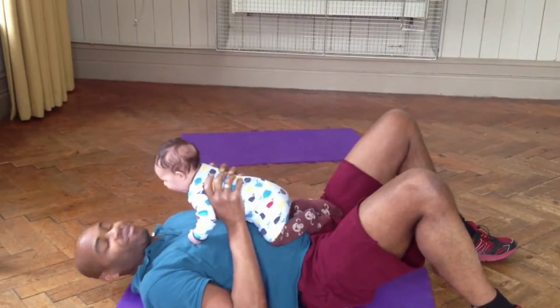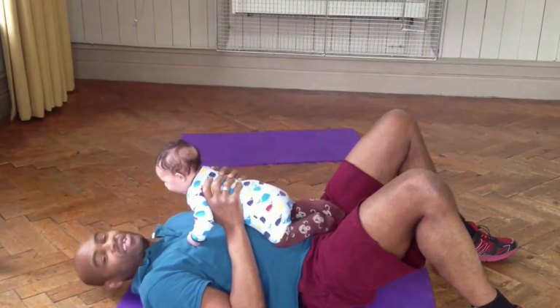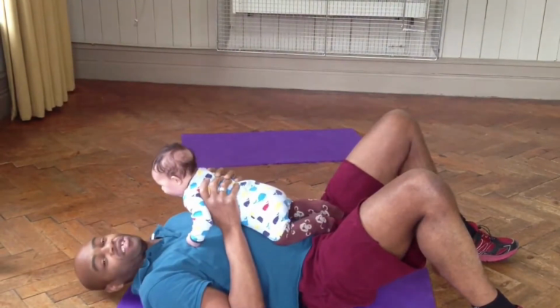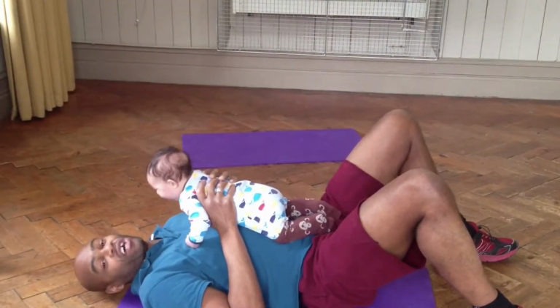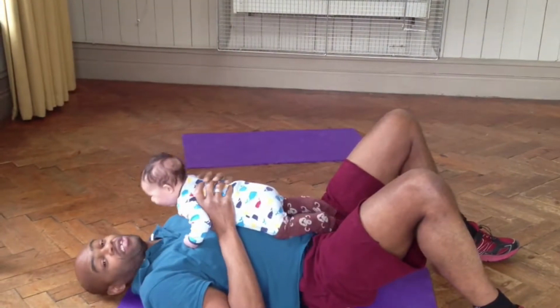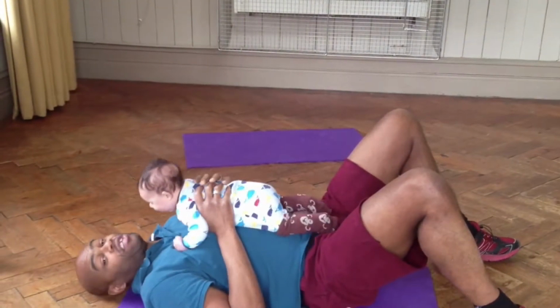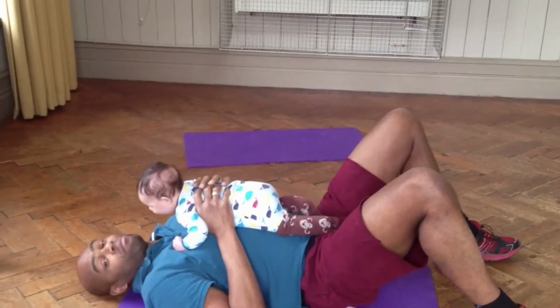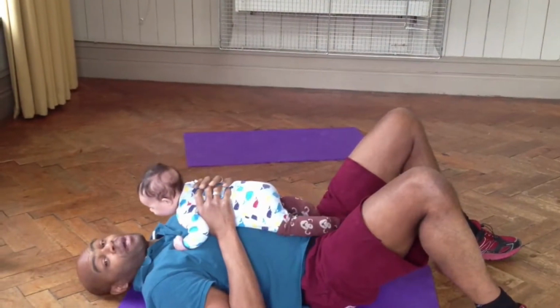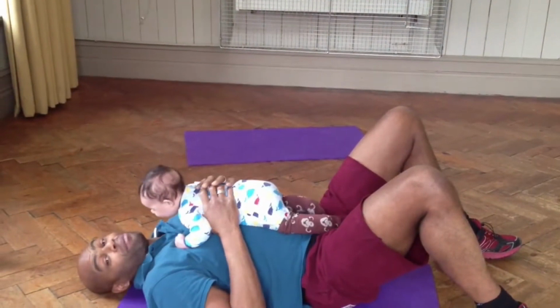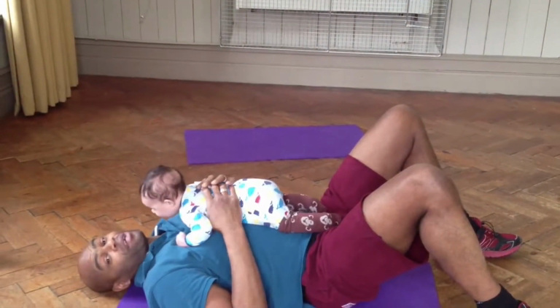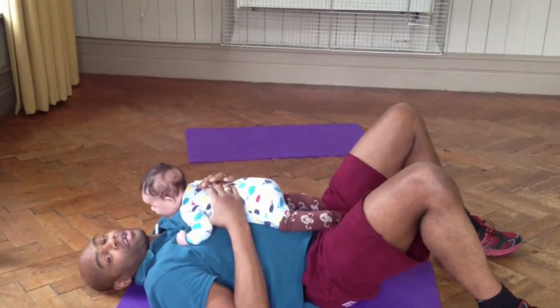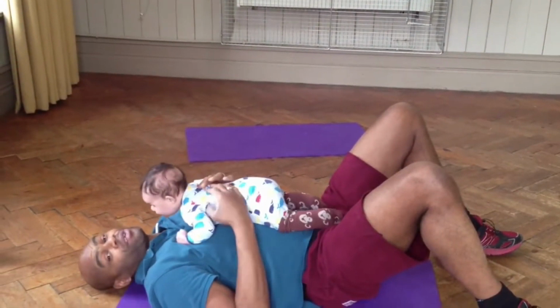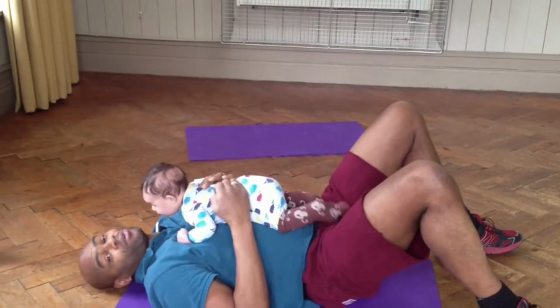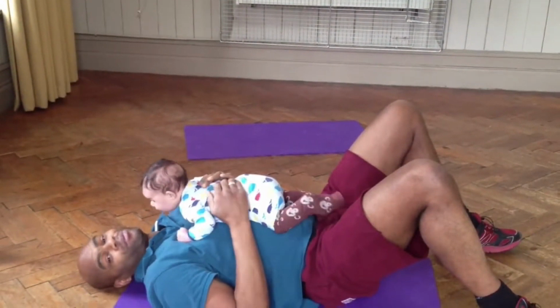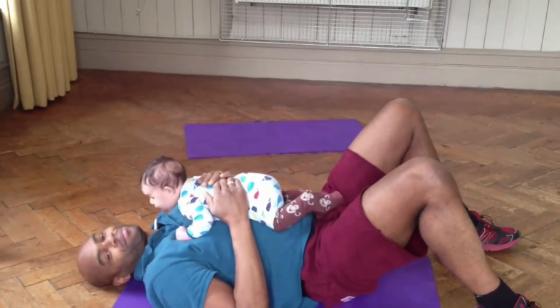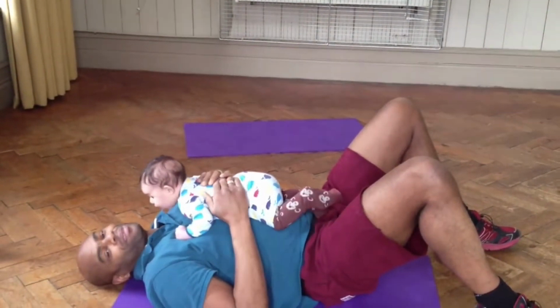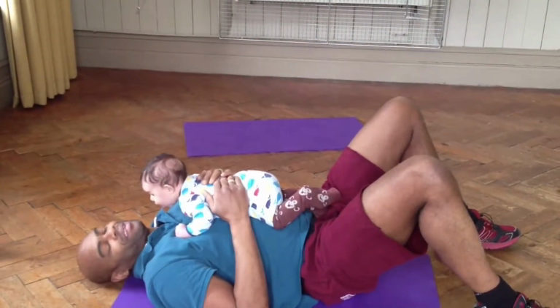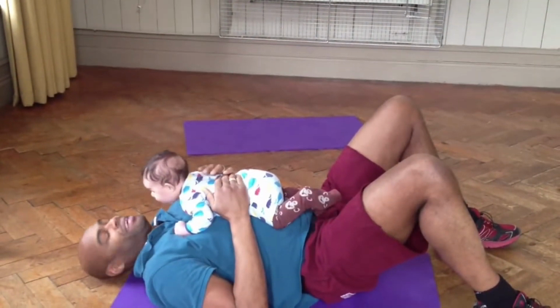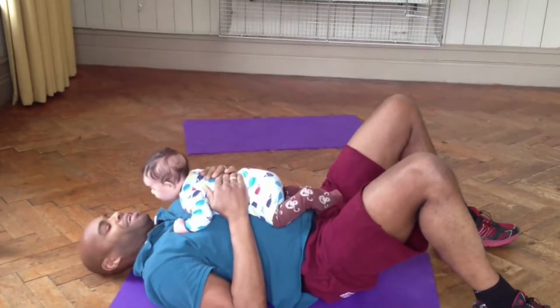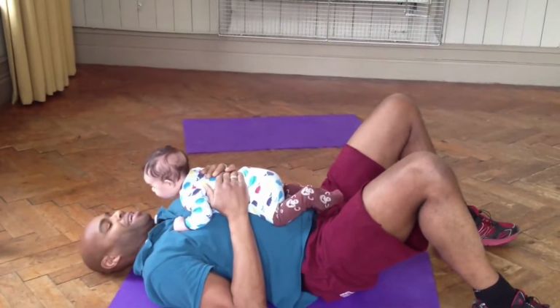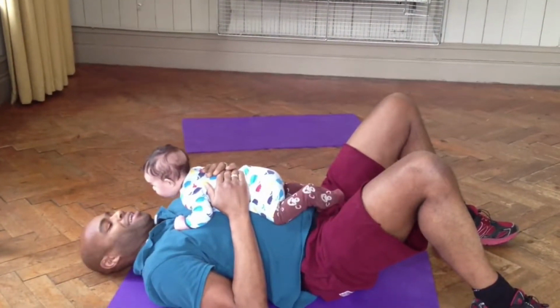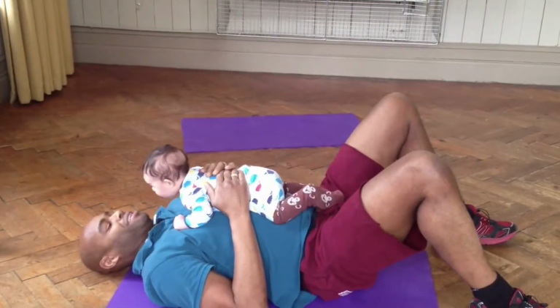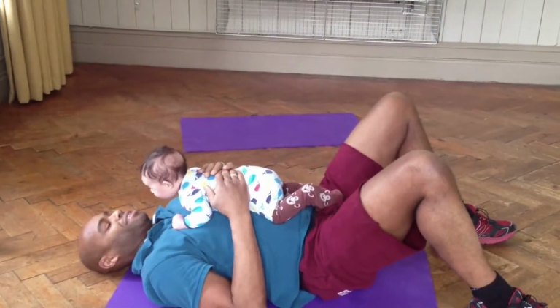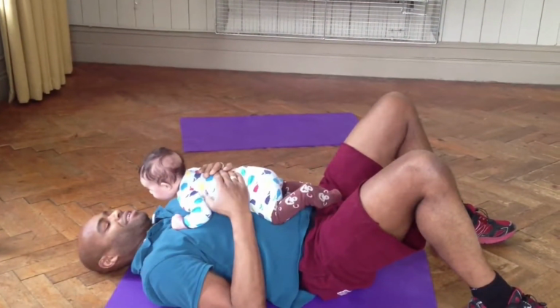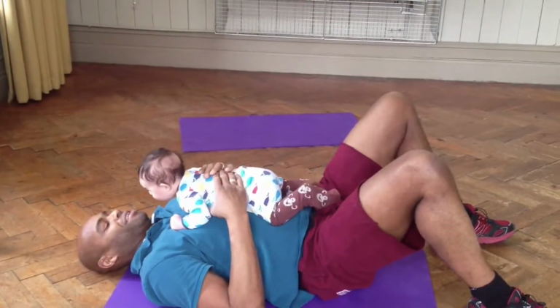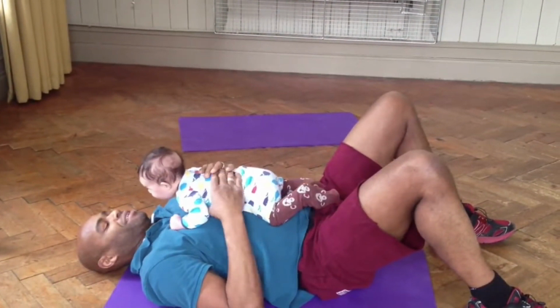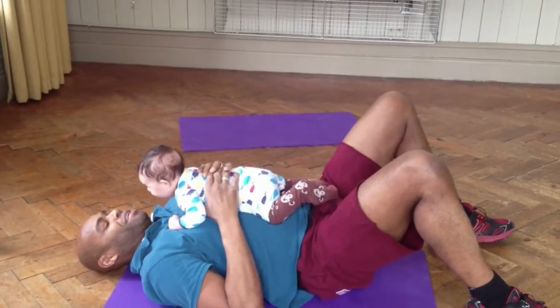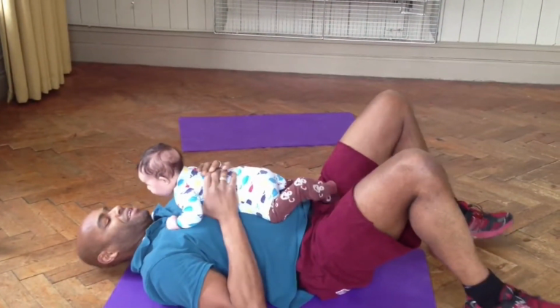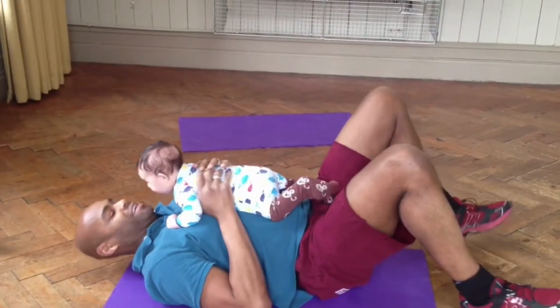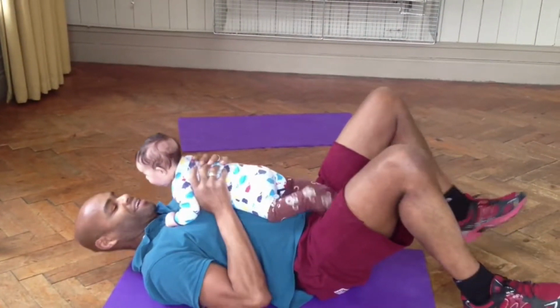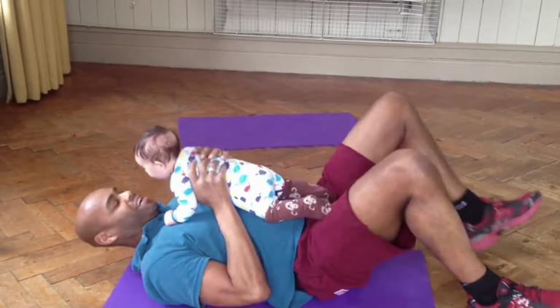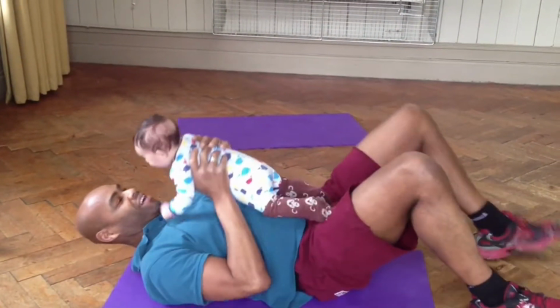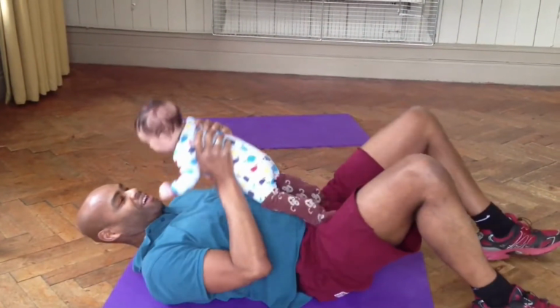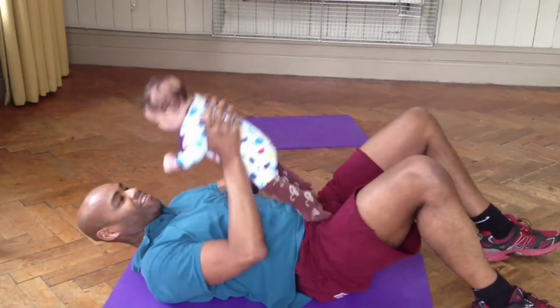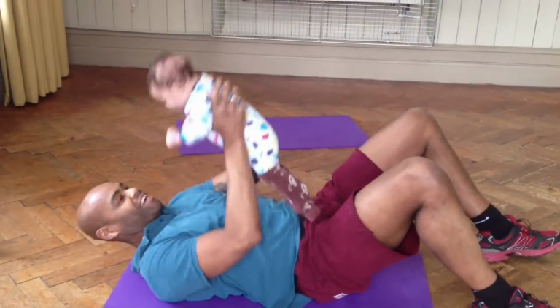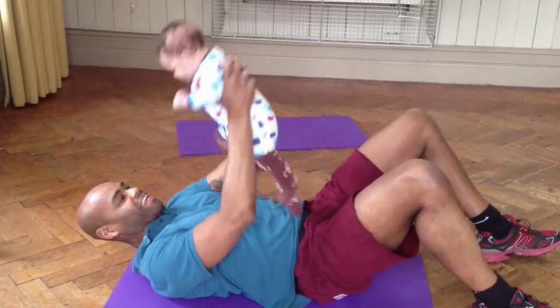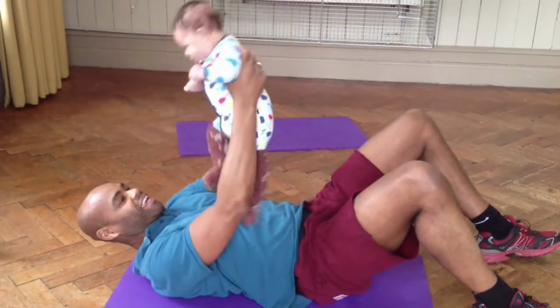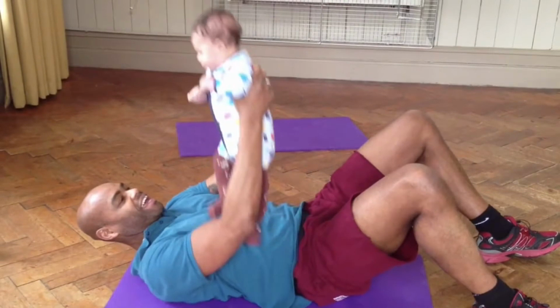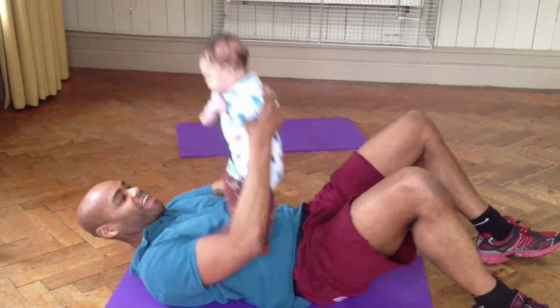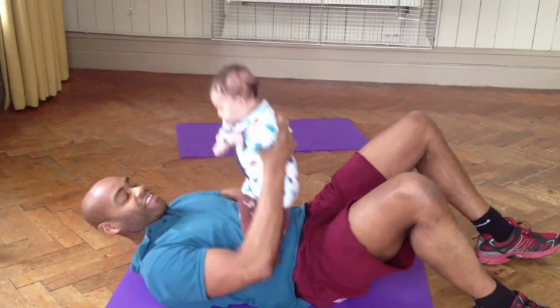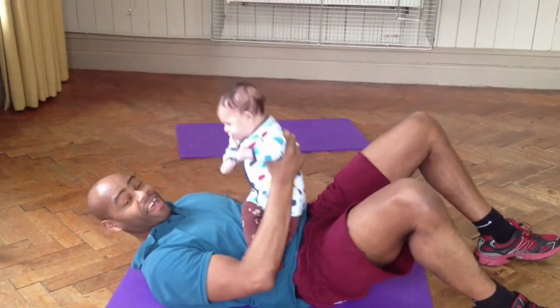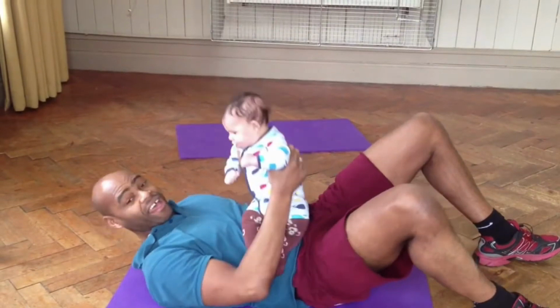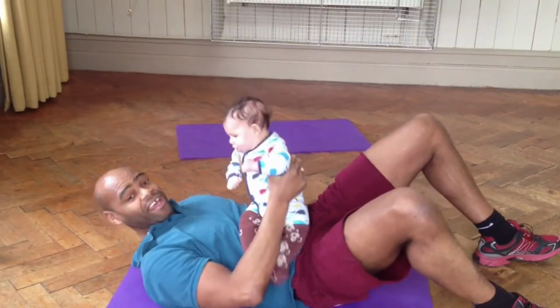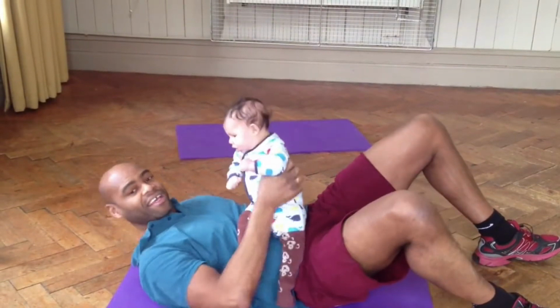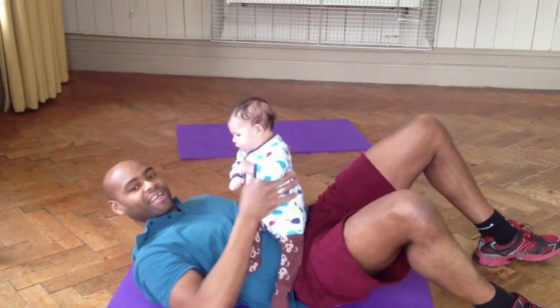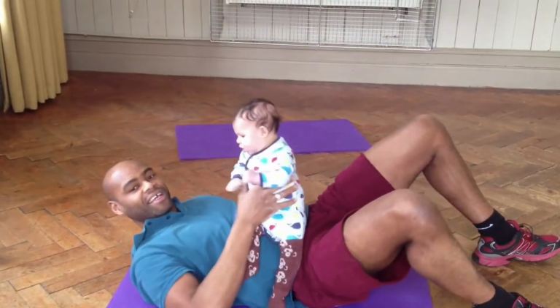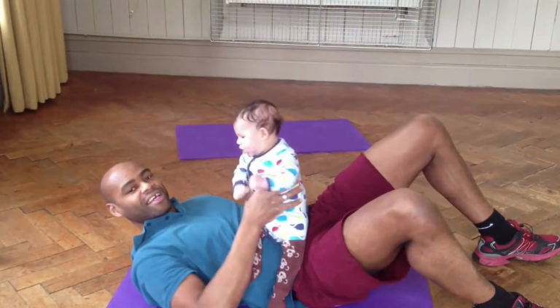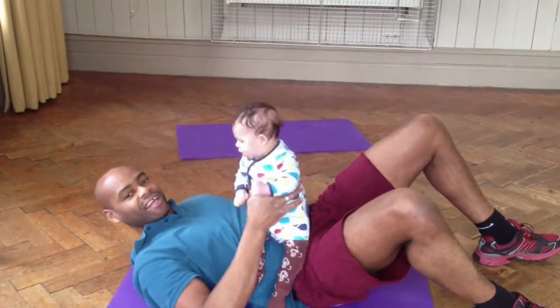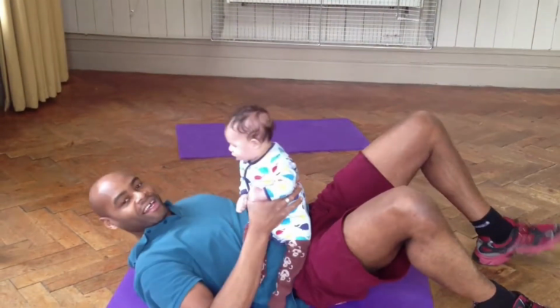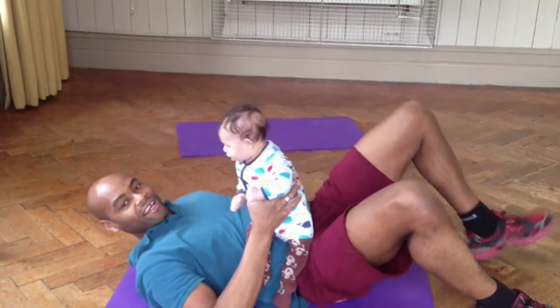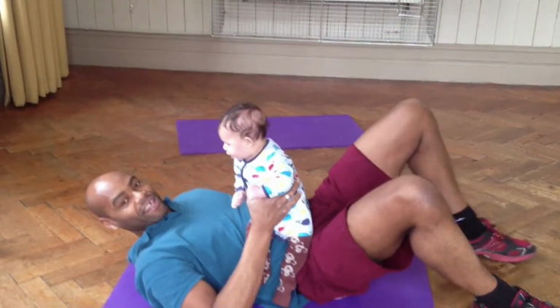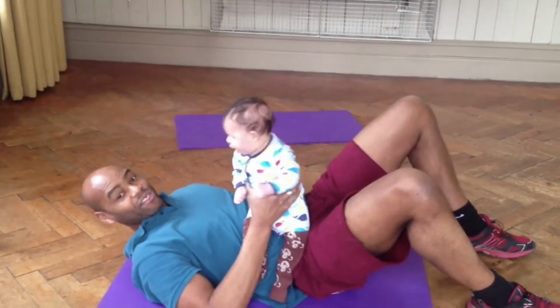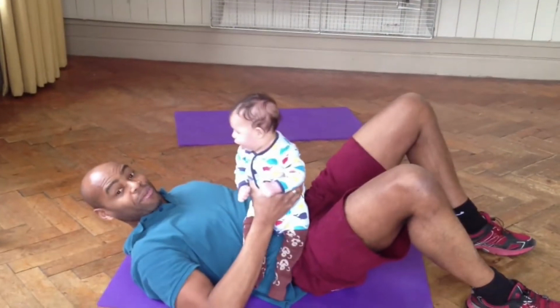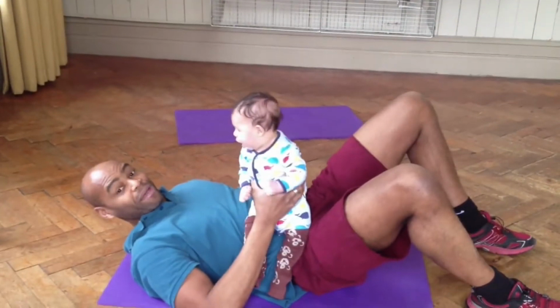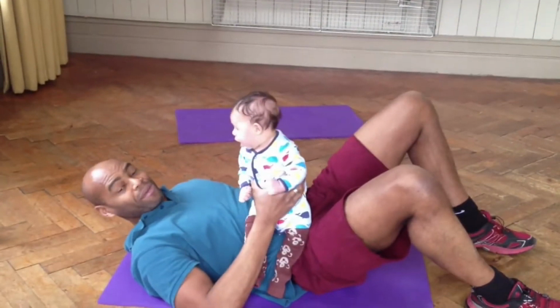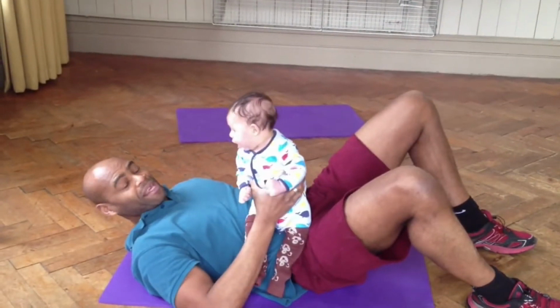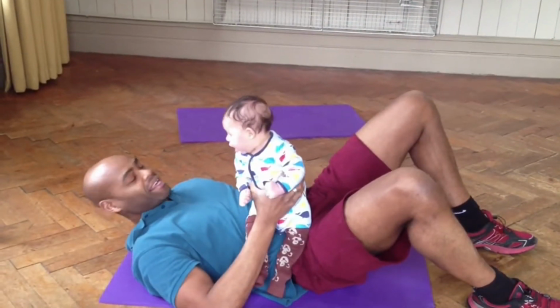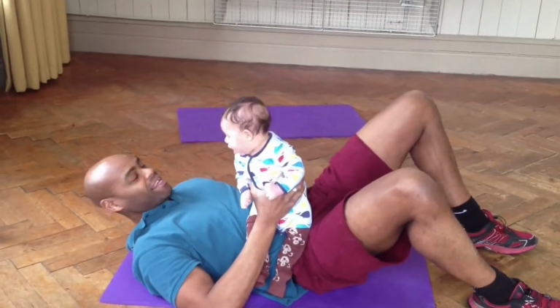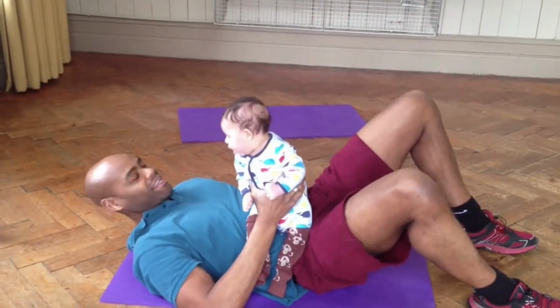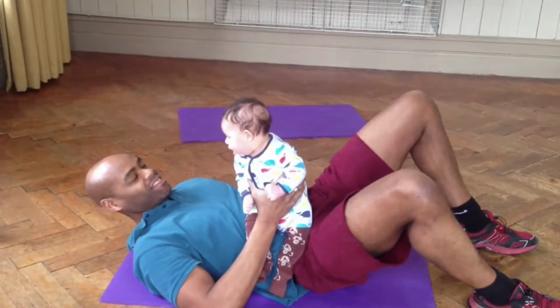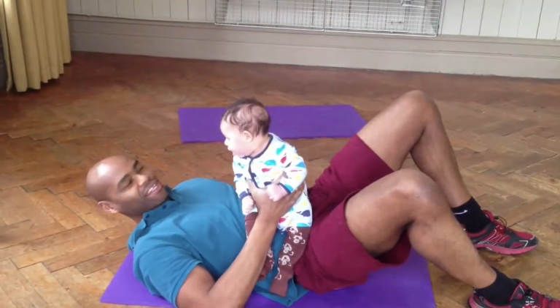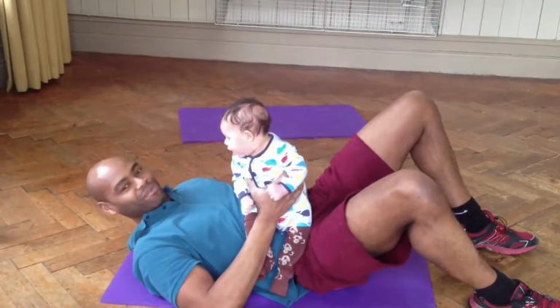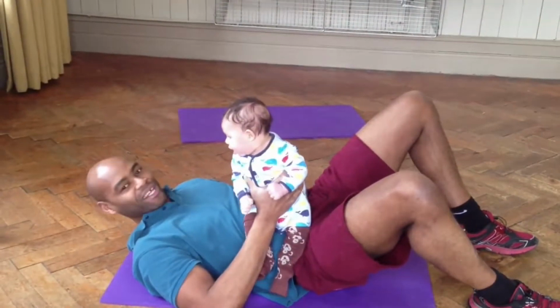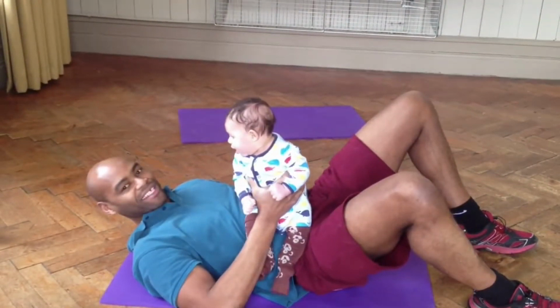When you're tired just give baby a cuddle like so. Alrighty, and there is your baby chest press.